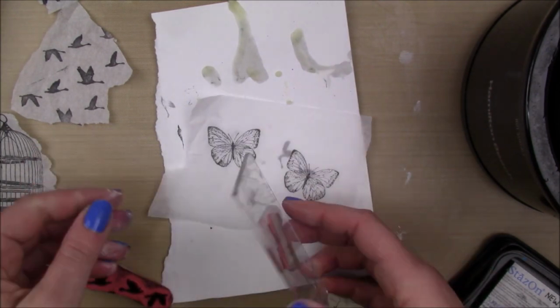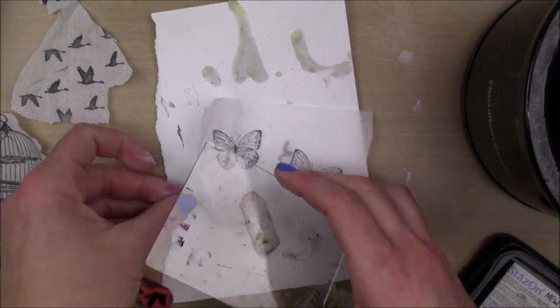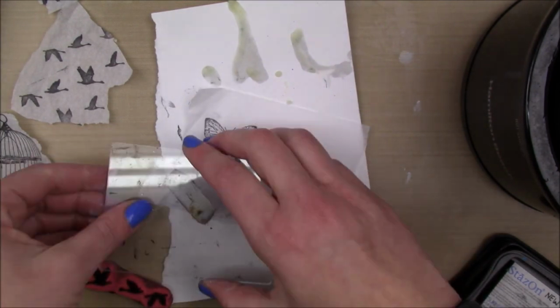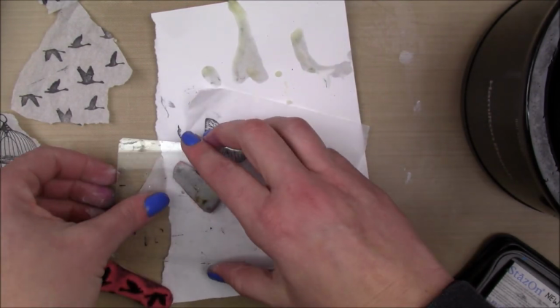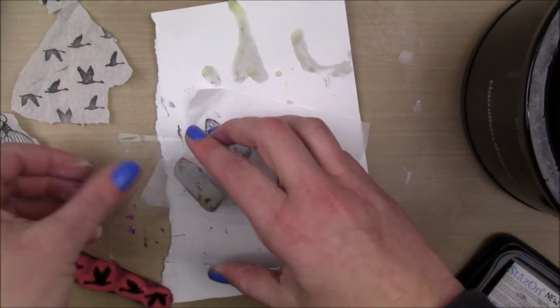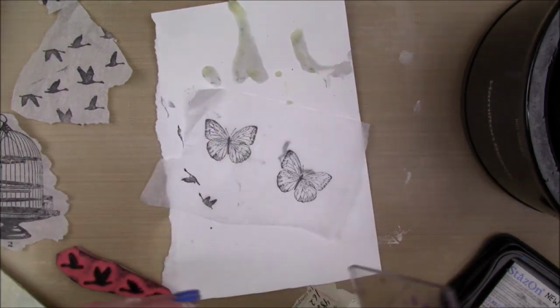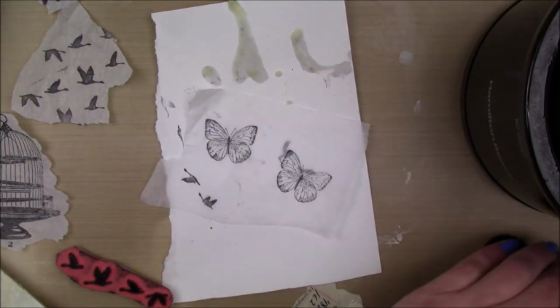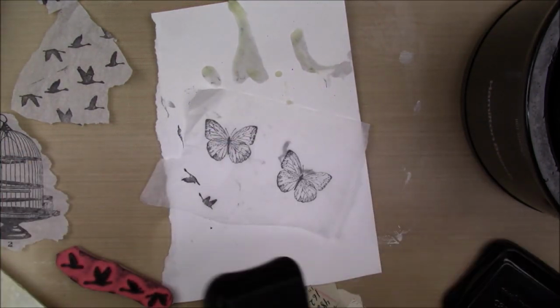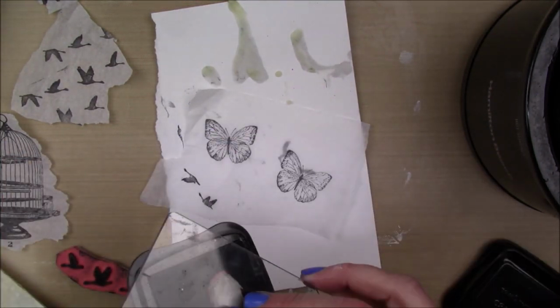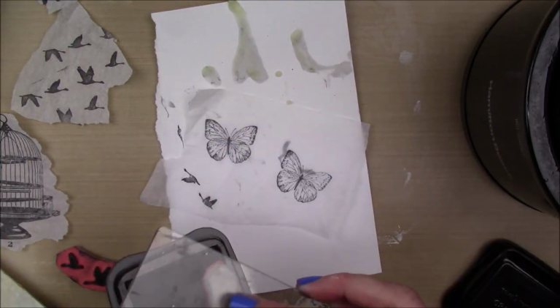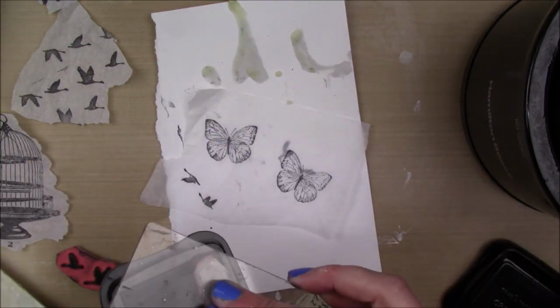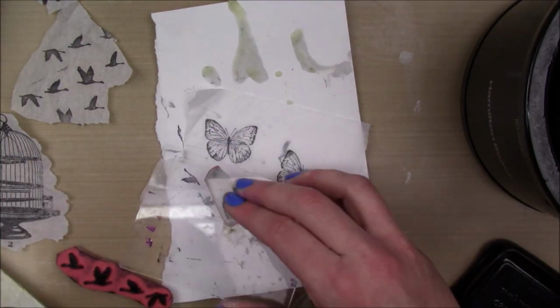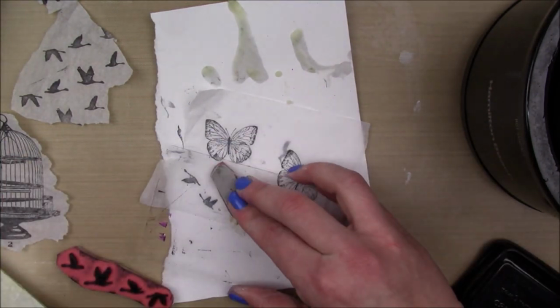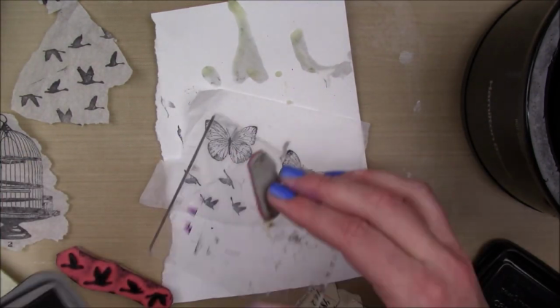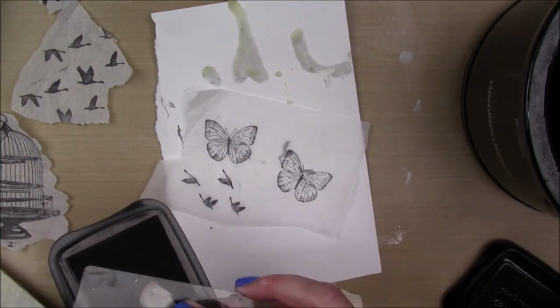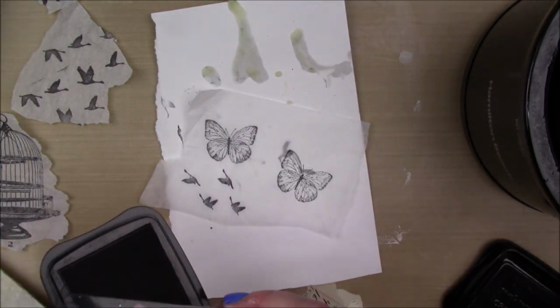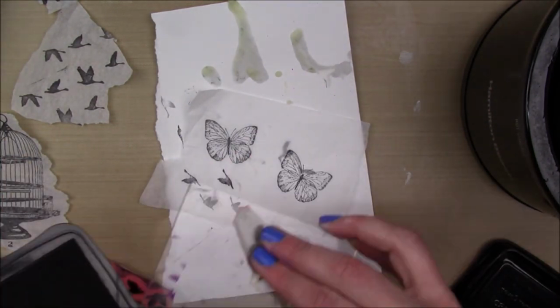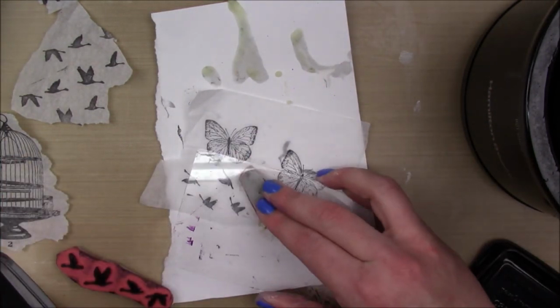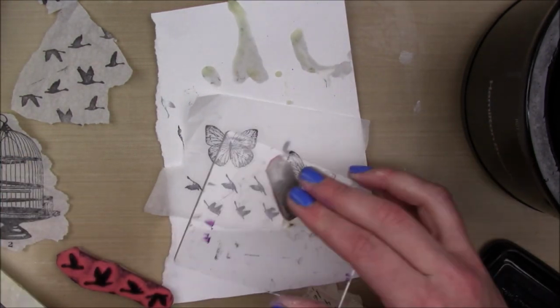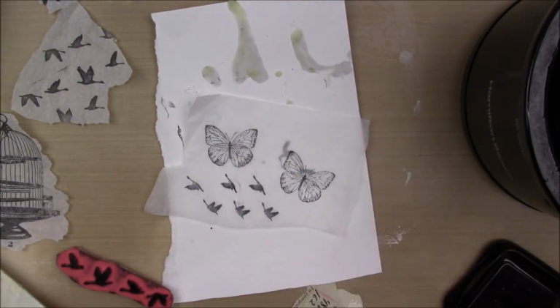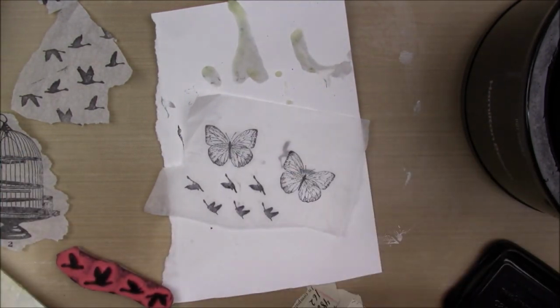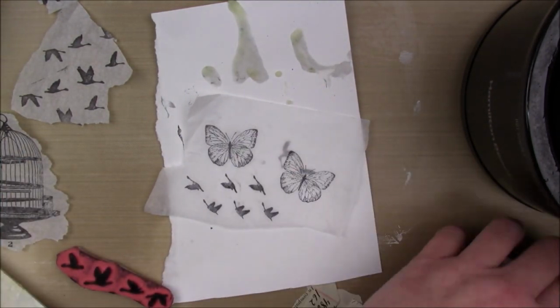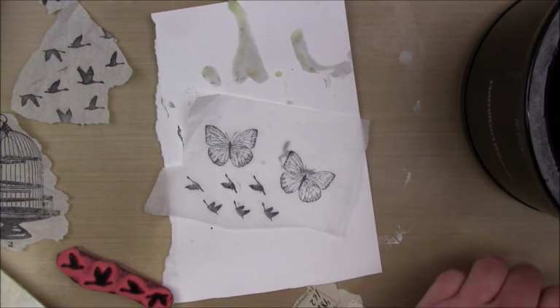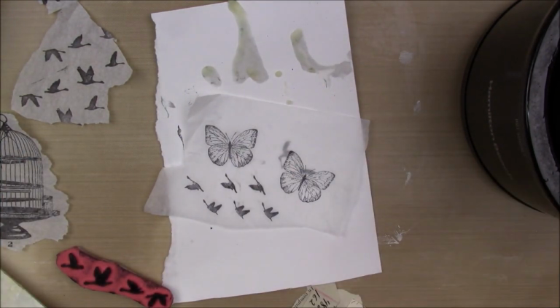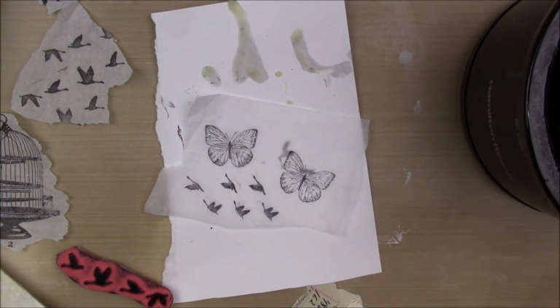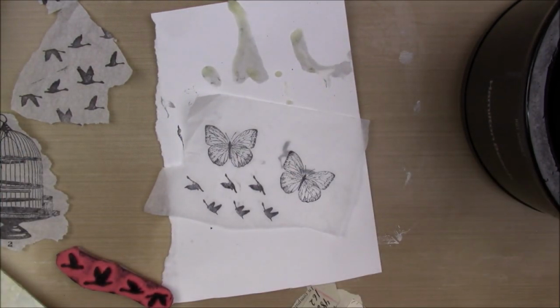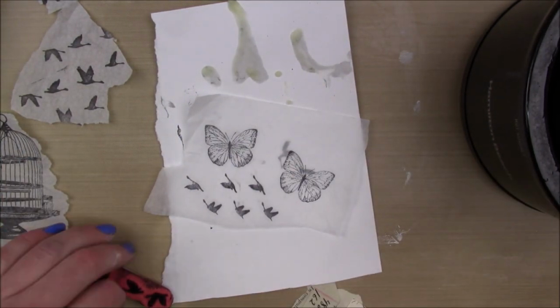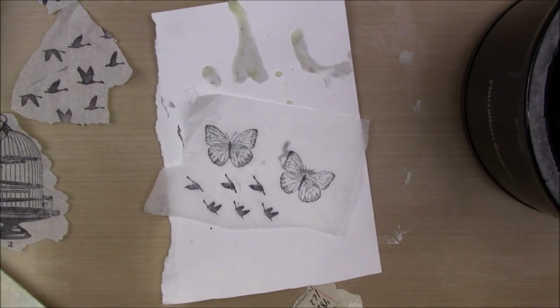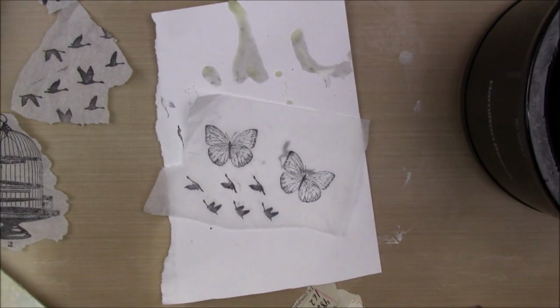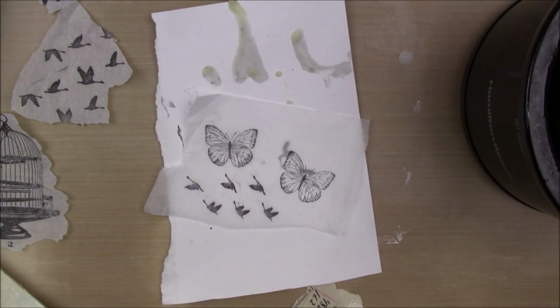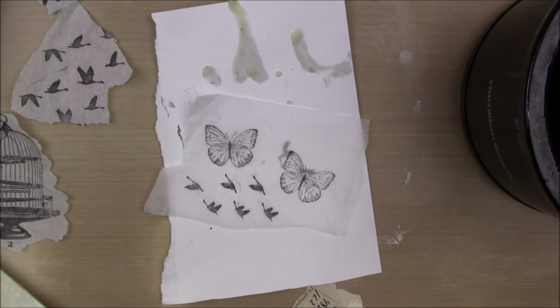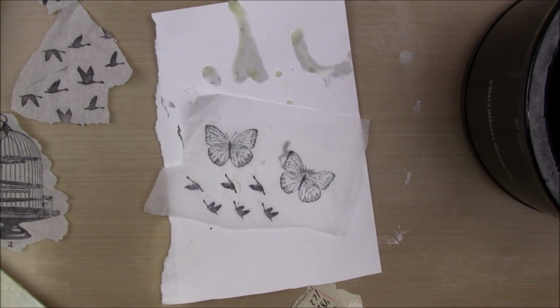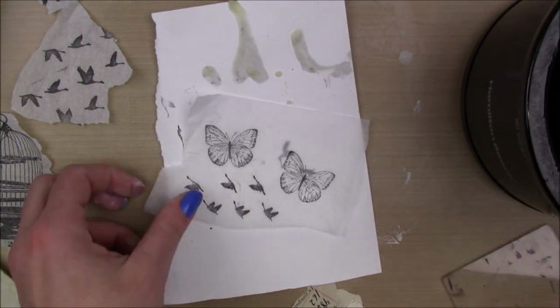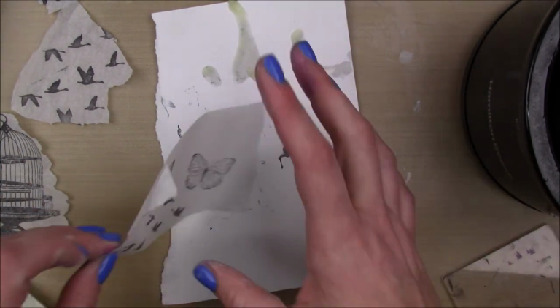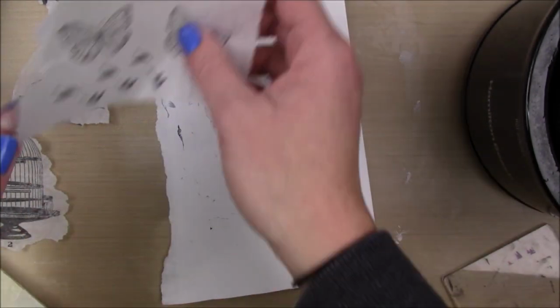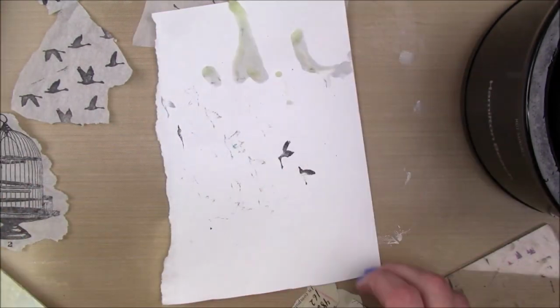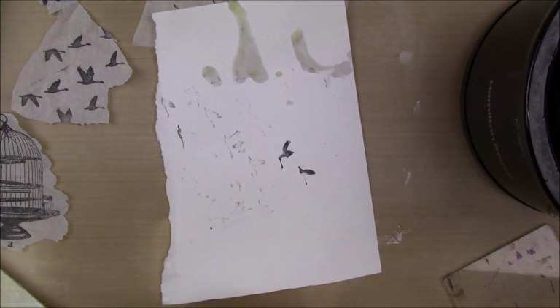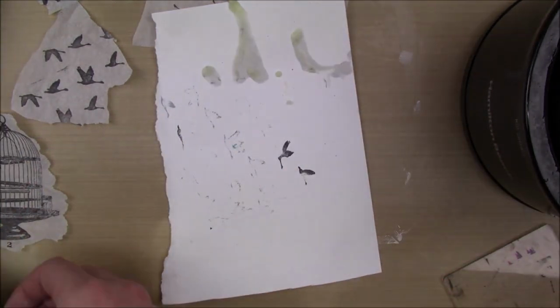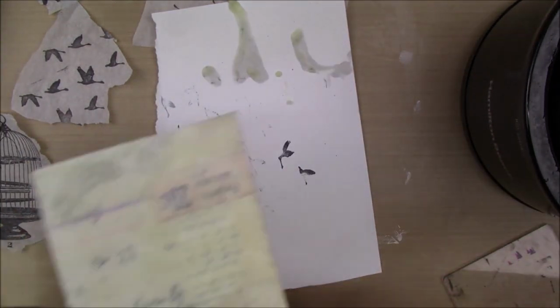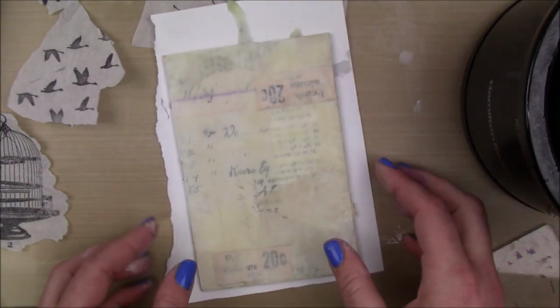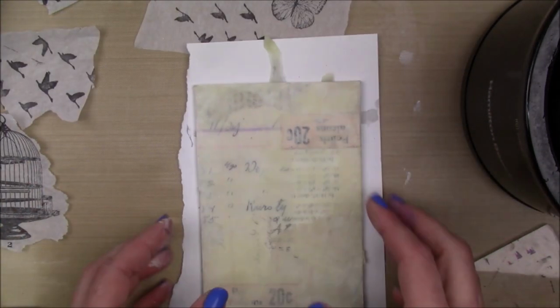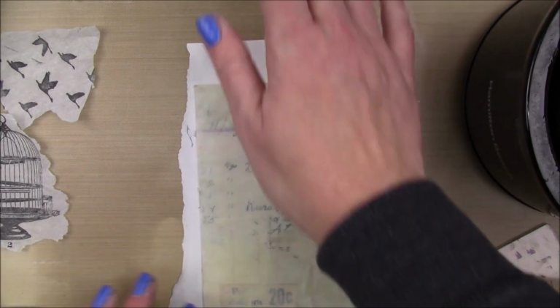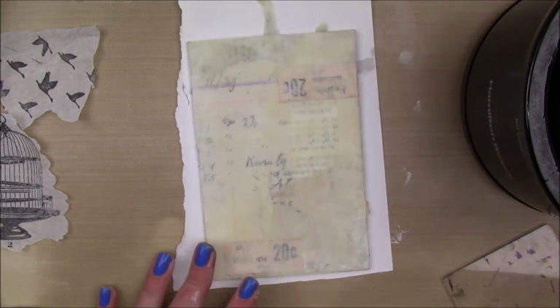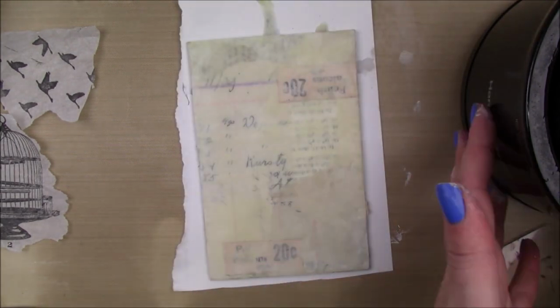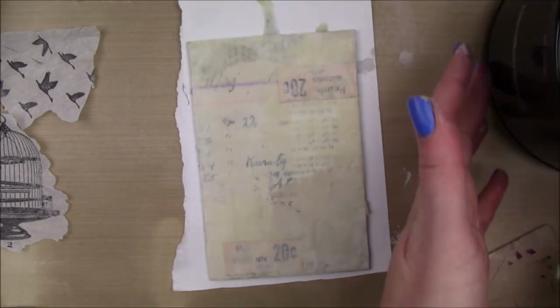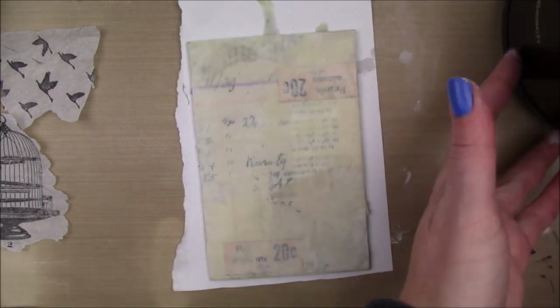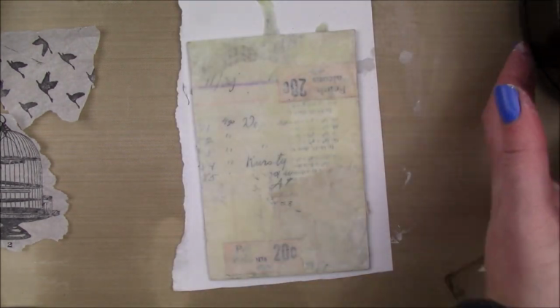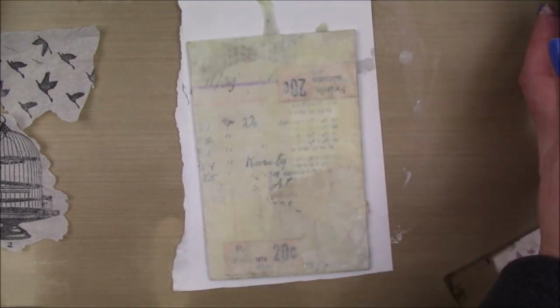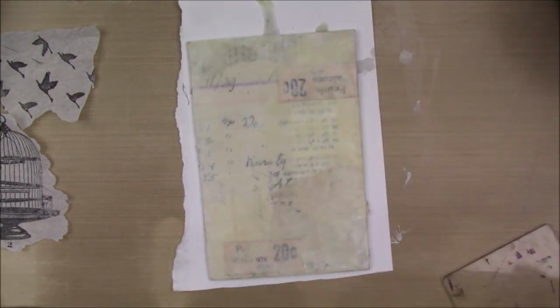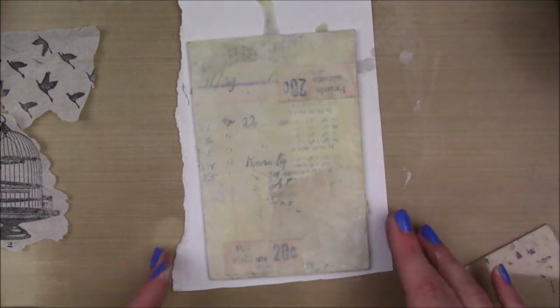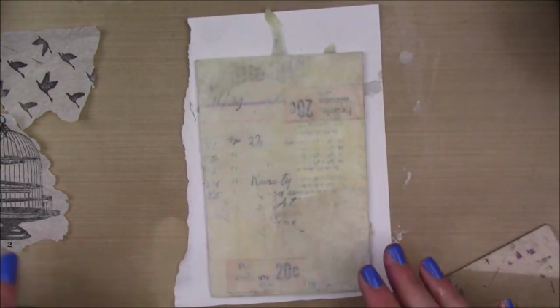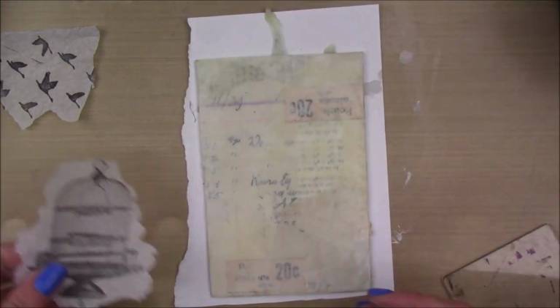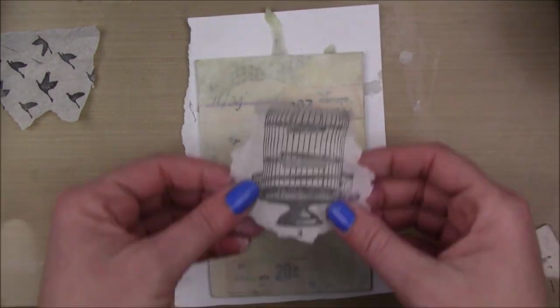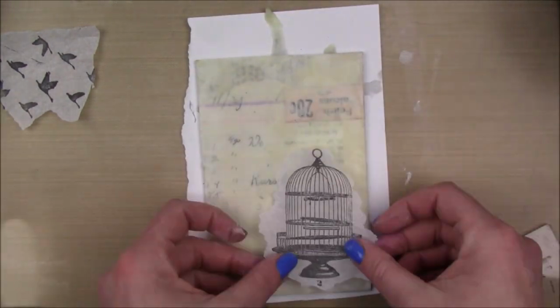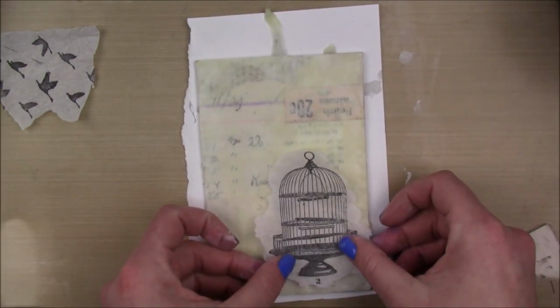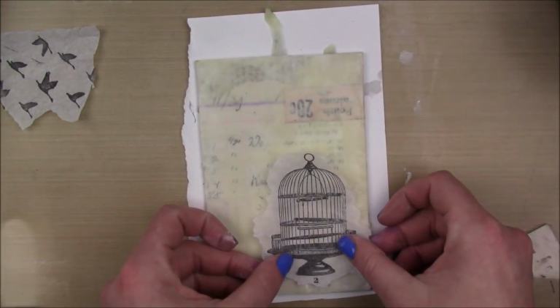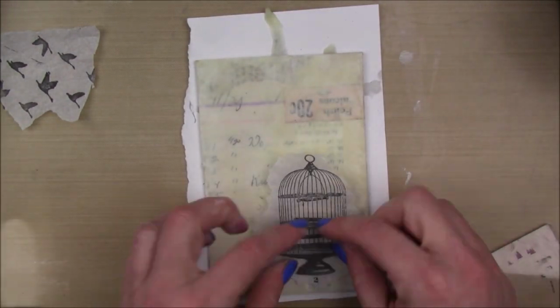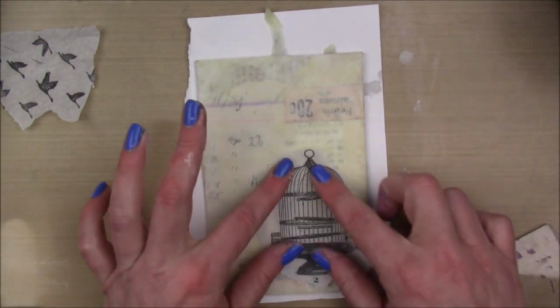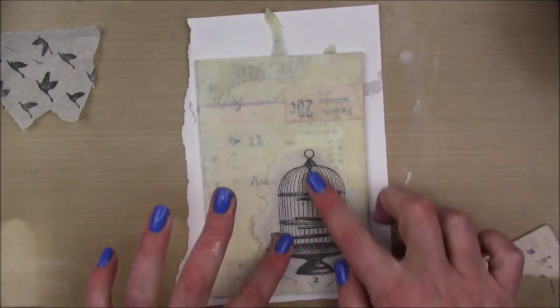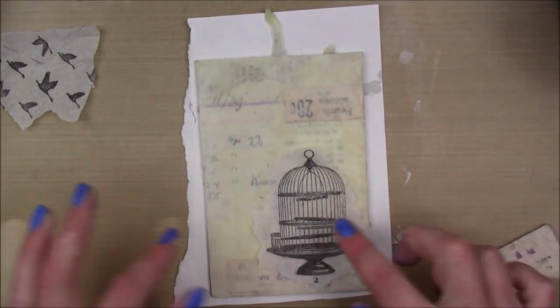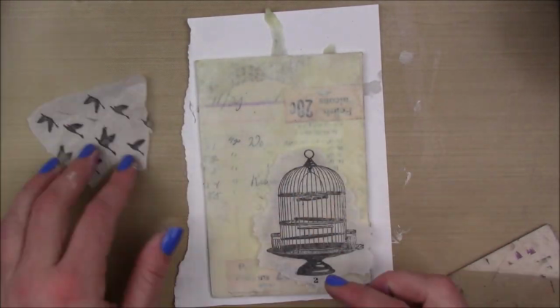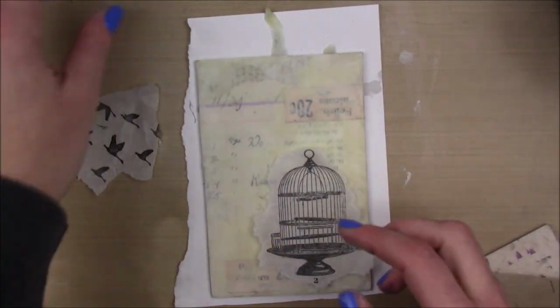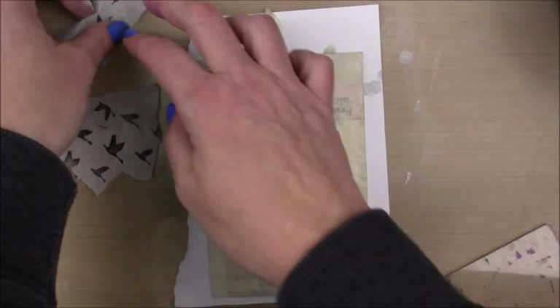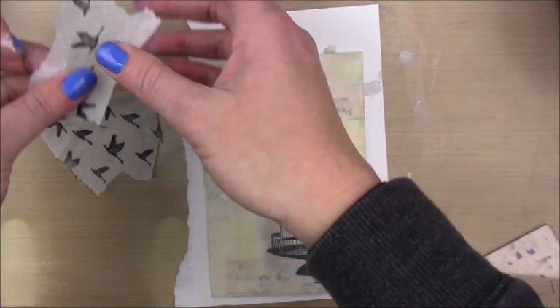I'm keeping it inexpensive, which is why I'm using the crock pot and the paintbrush I already had along with my existing heat gun. I didn't want to buy a whole bunch of new supplies.